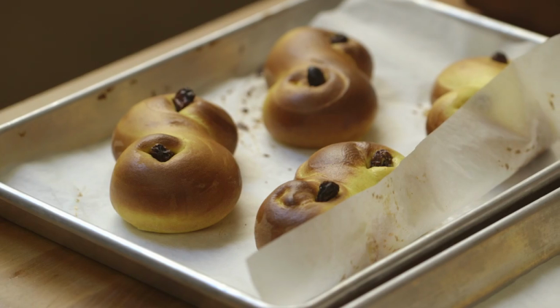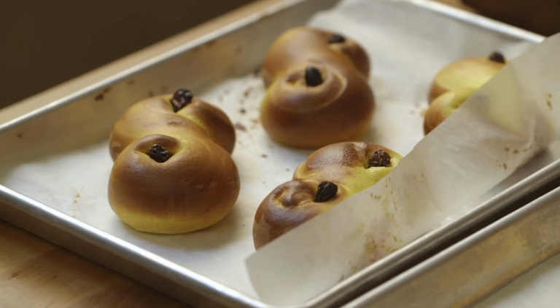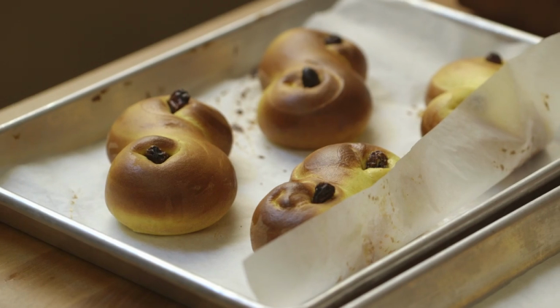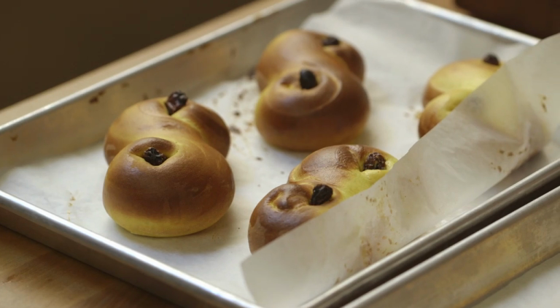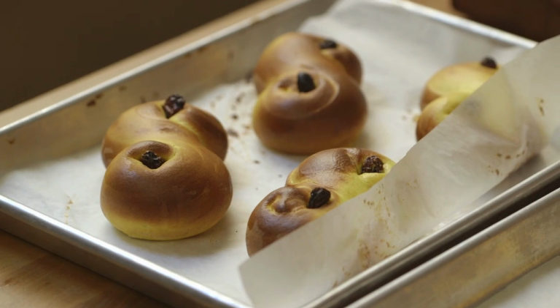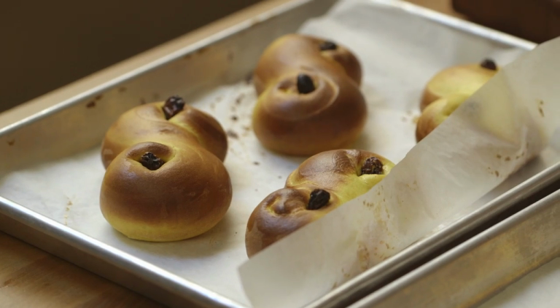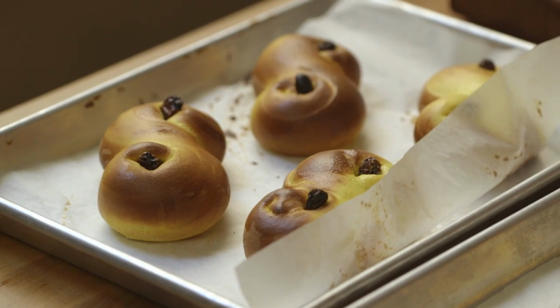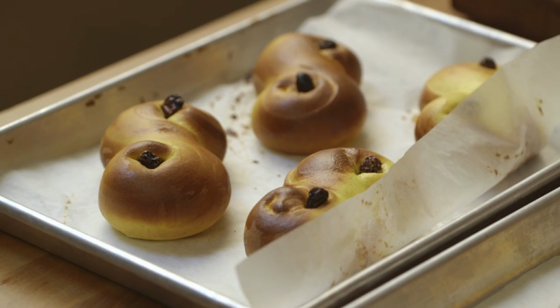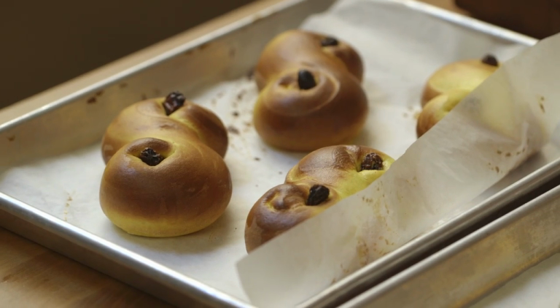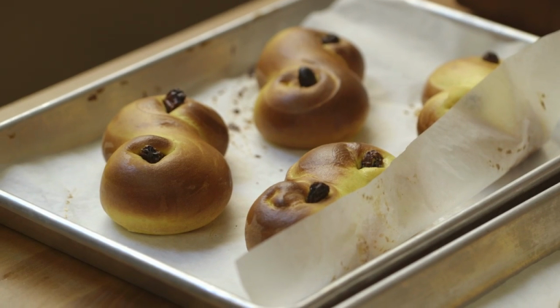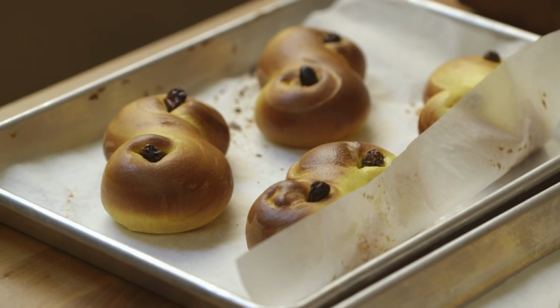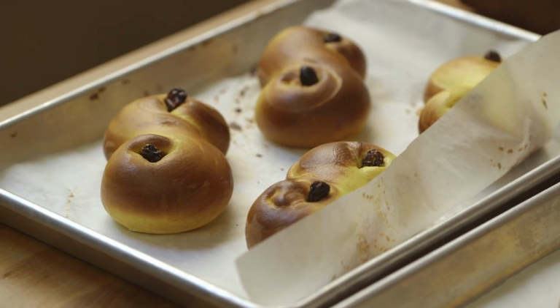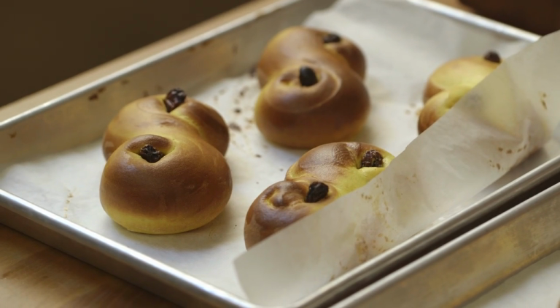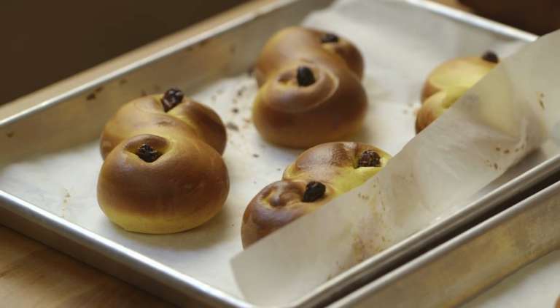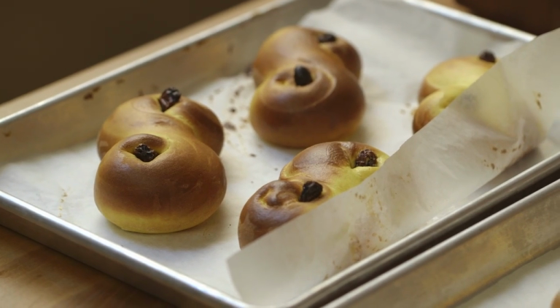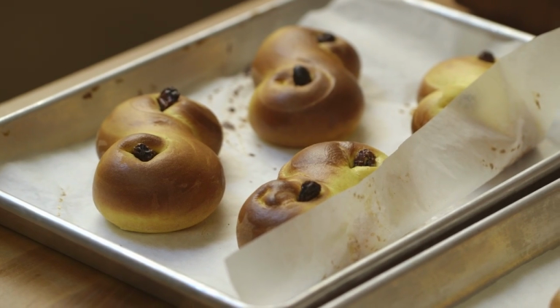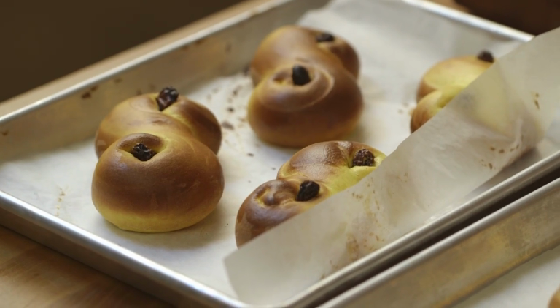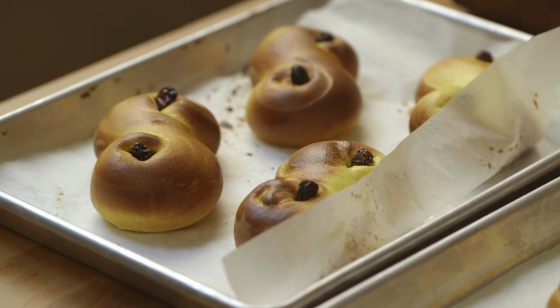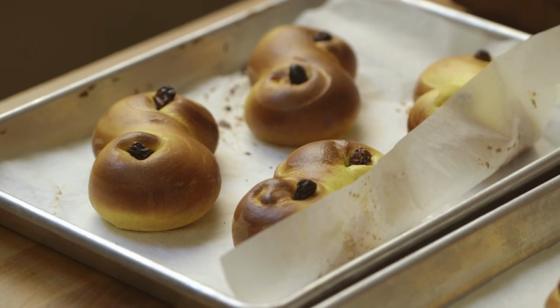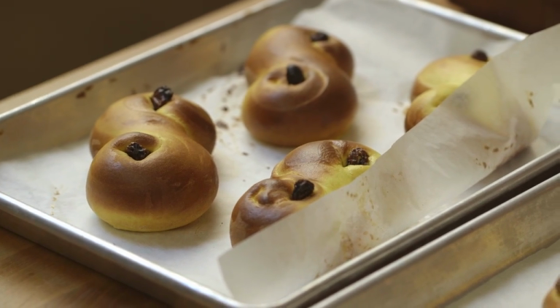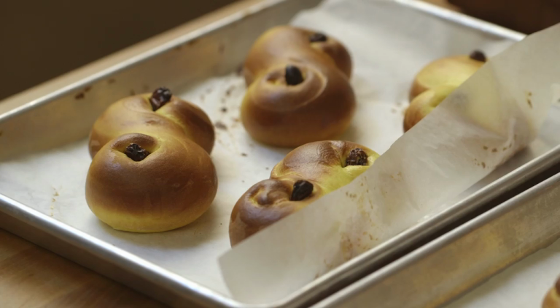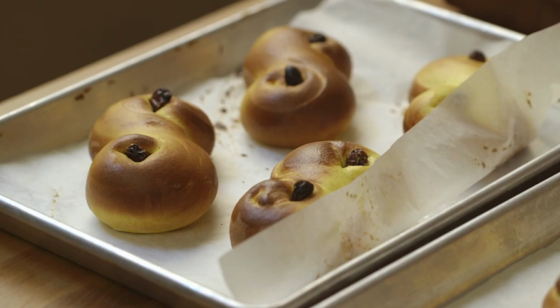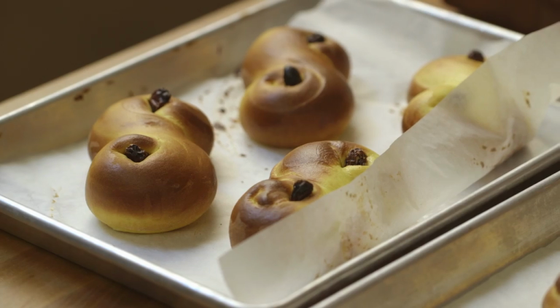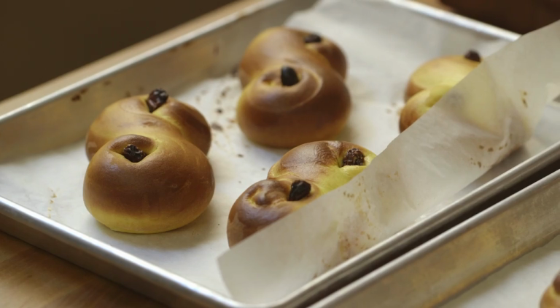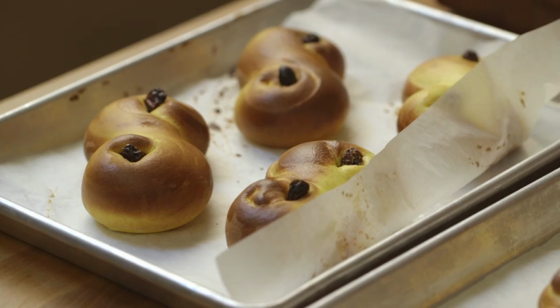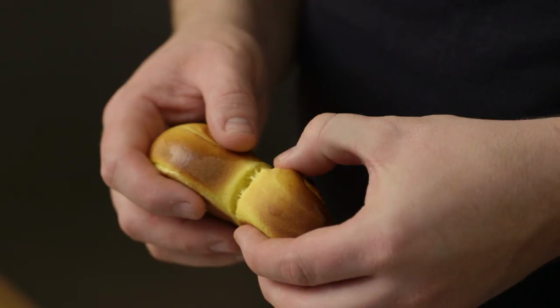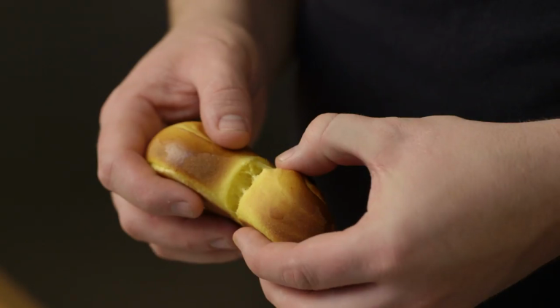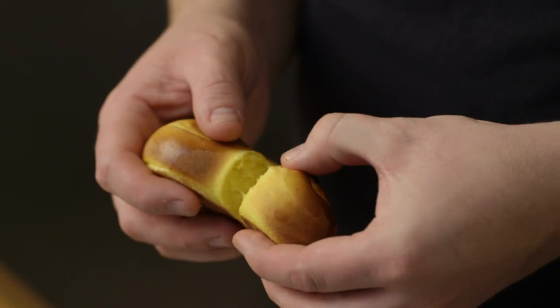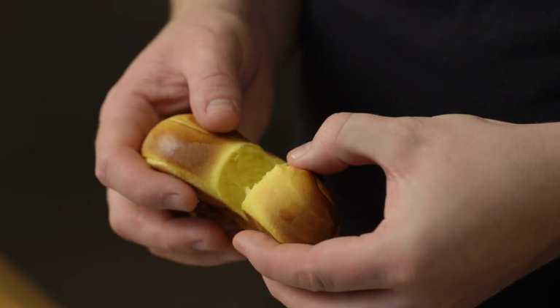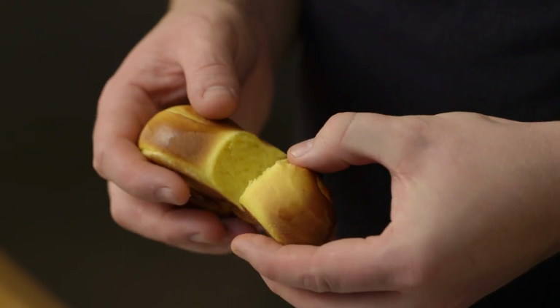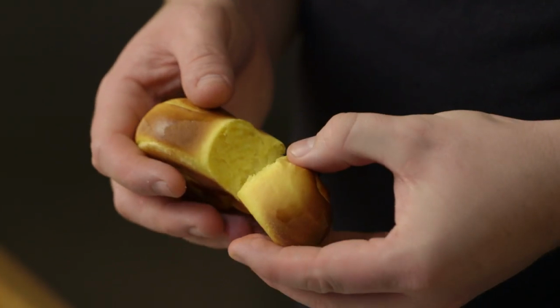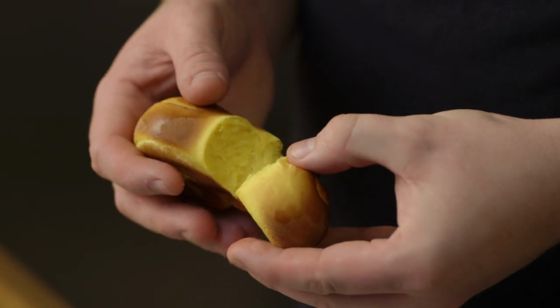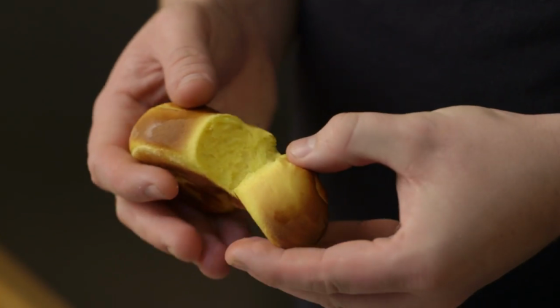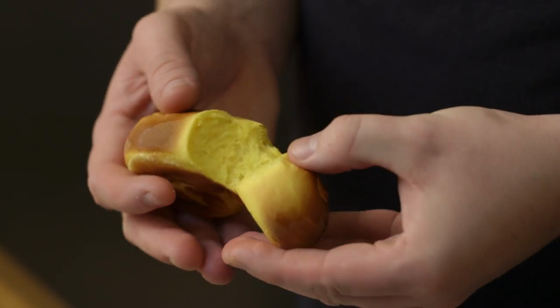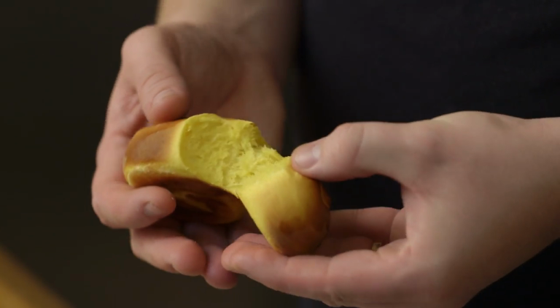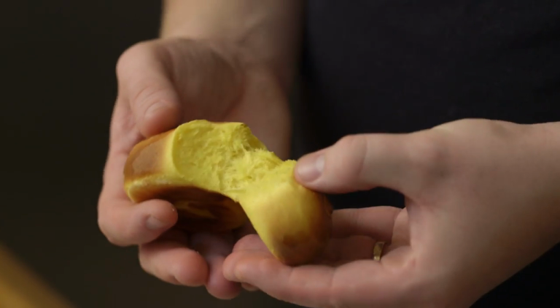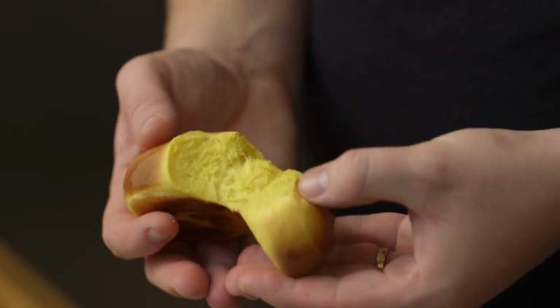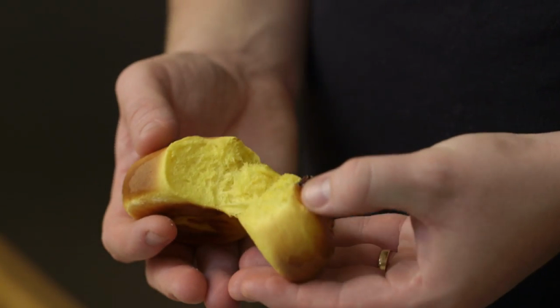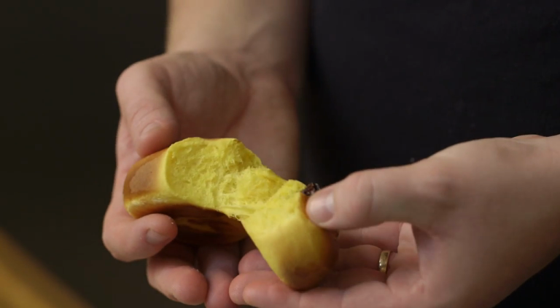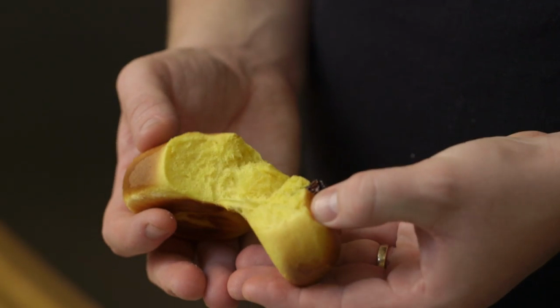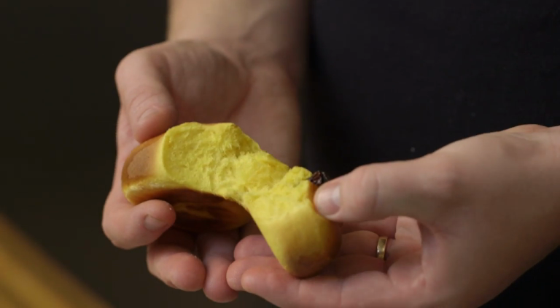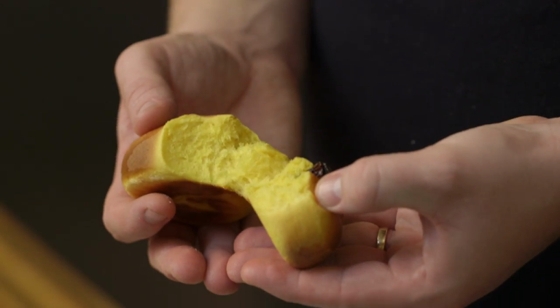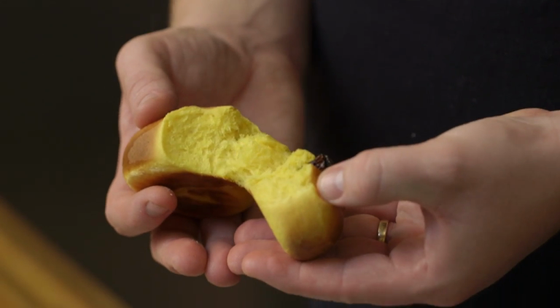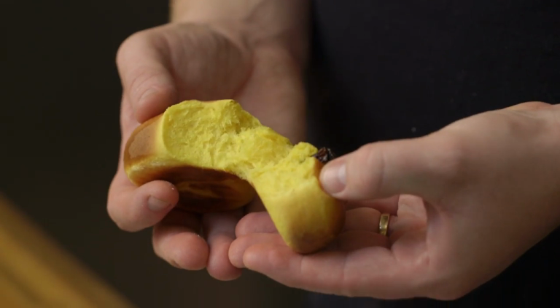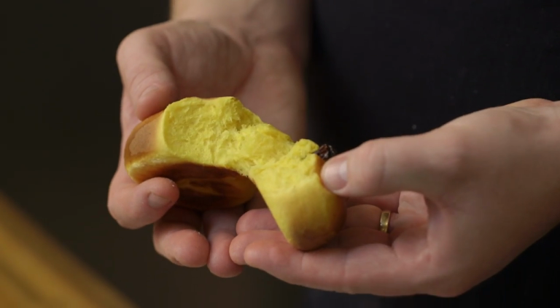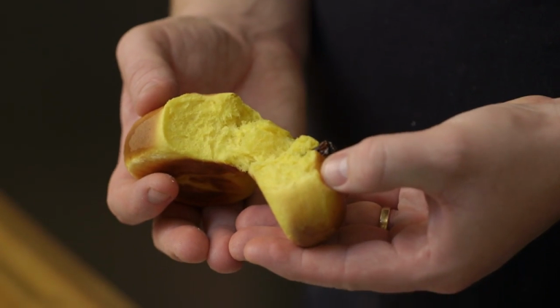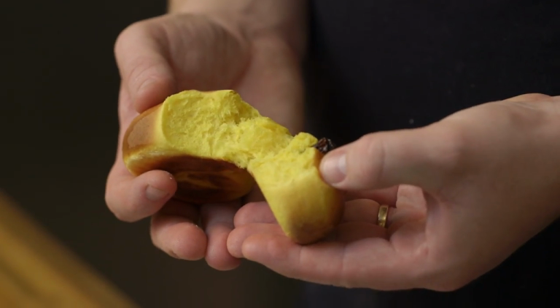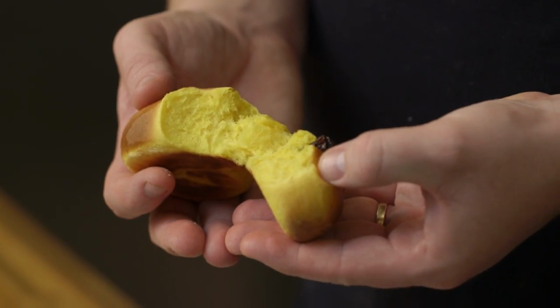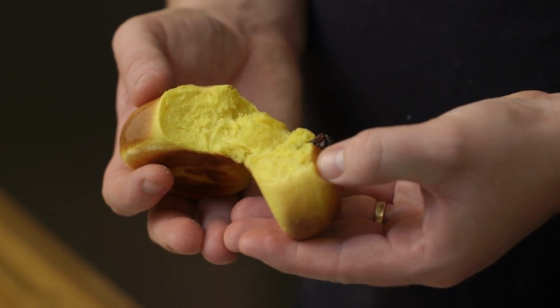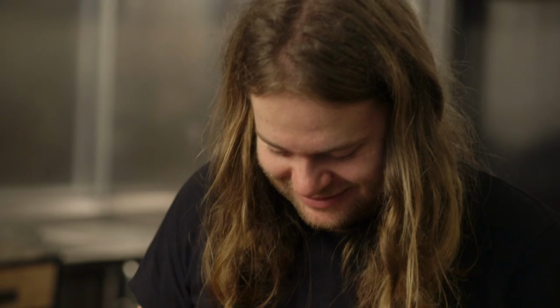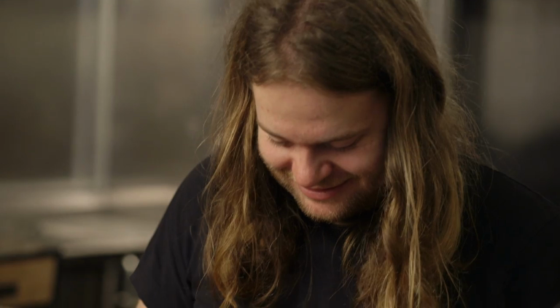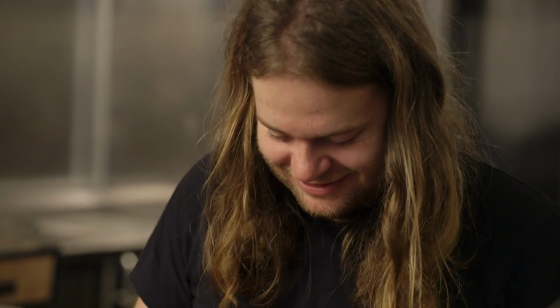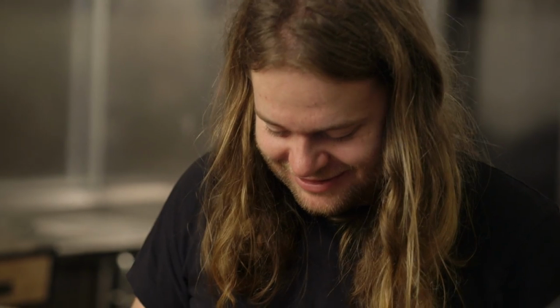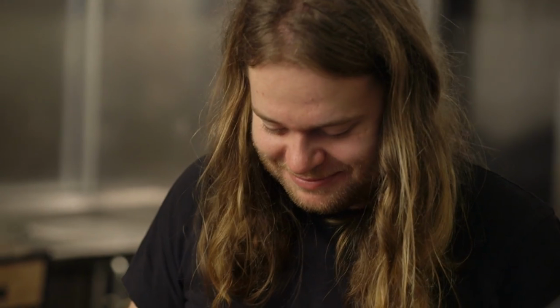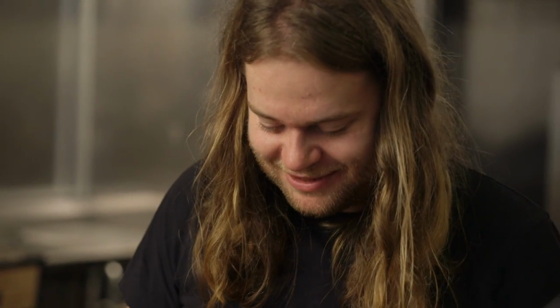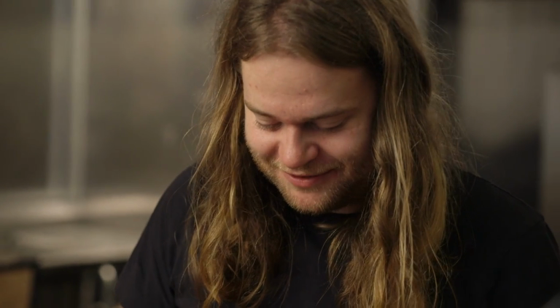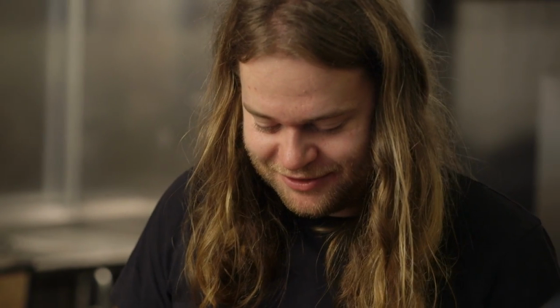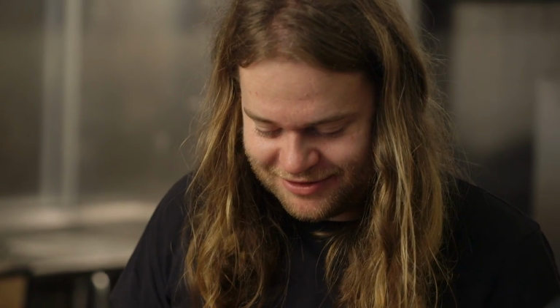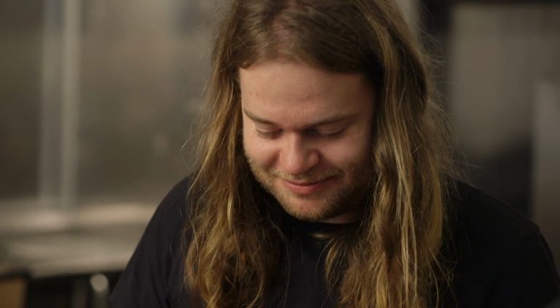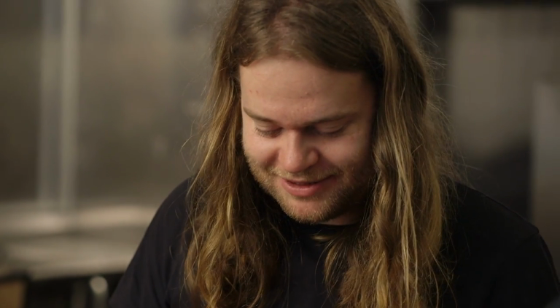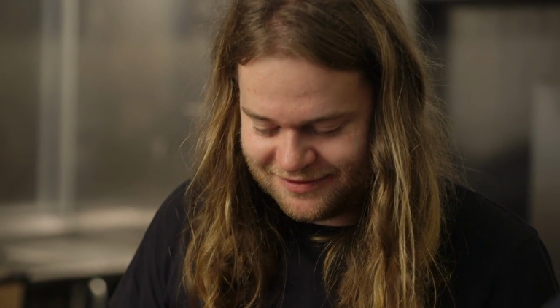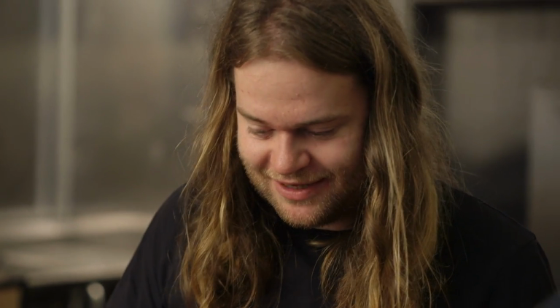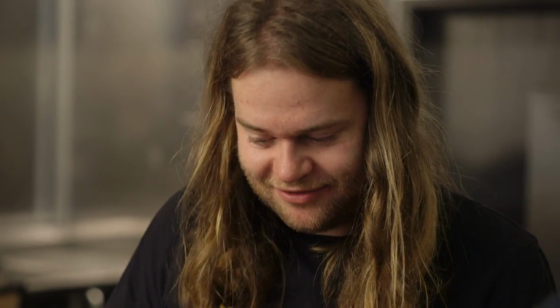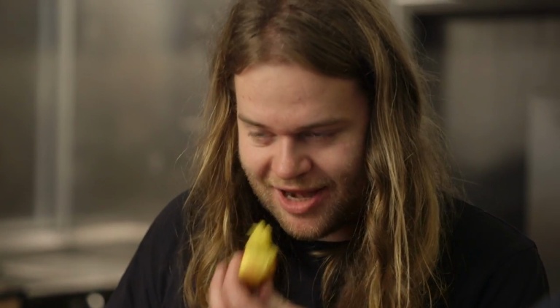So they're done now — the Santa Lucia saffron buns. I think they look pretty good, eh? They smell very good, smells of saffron.